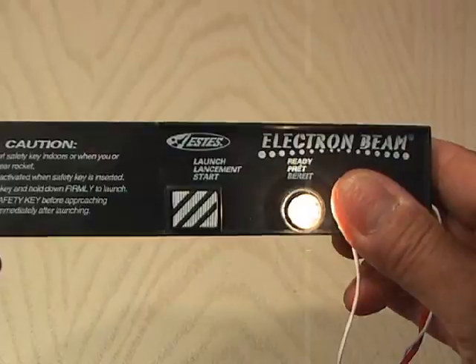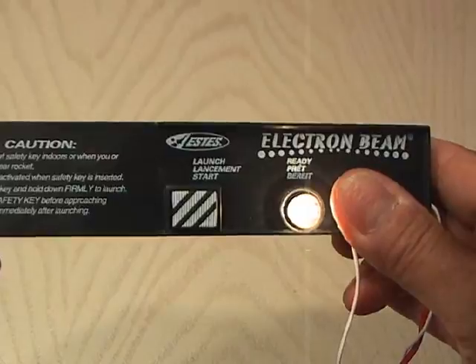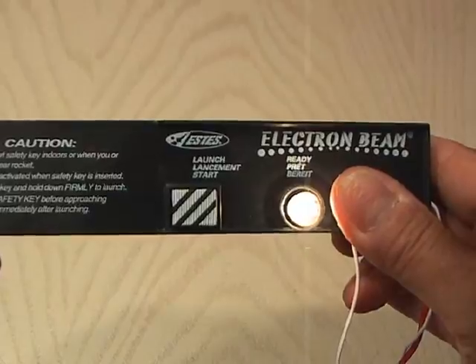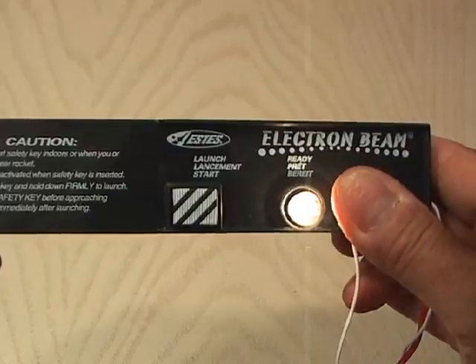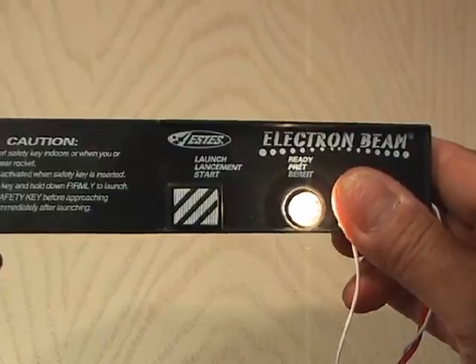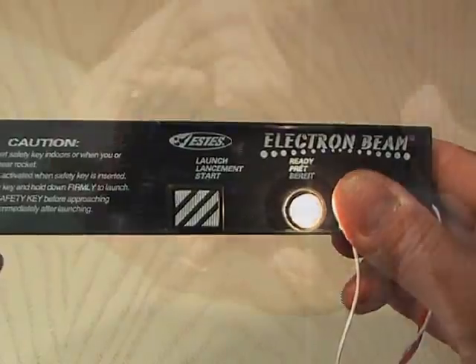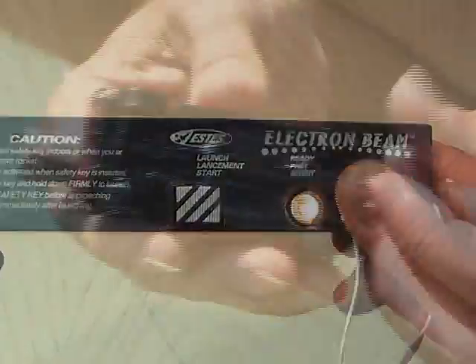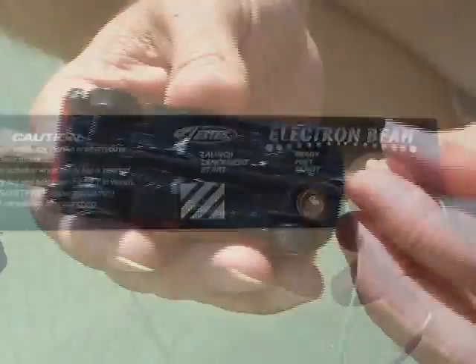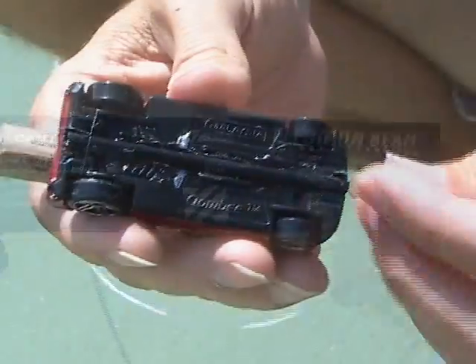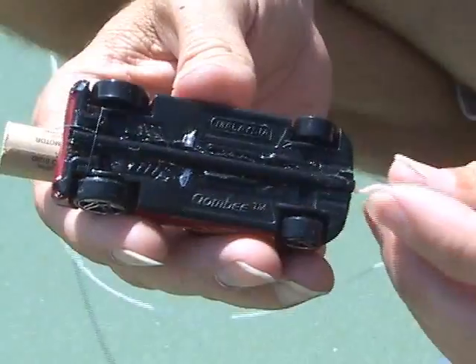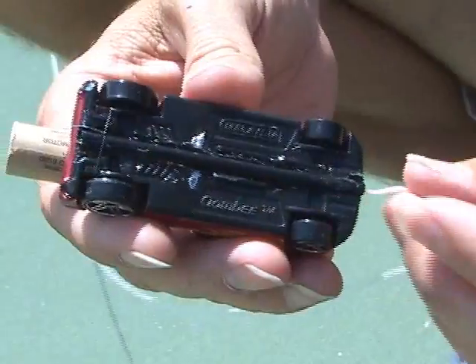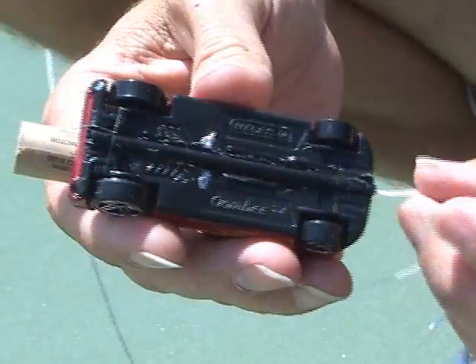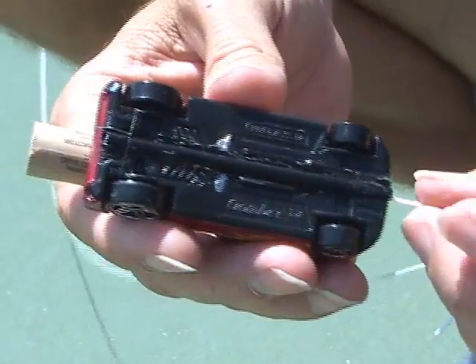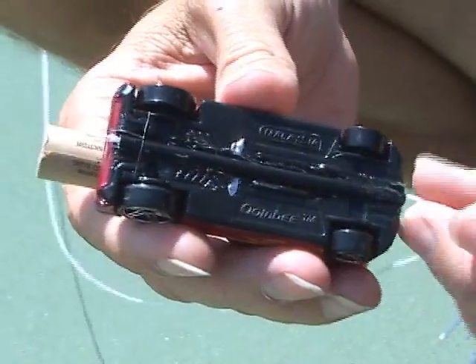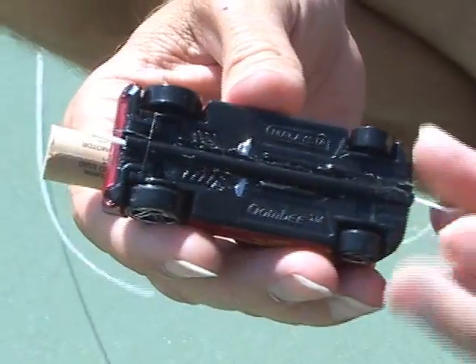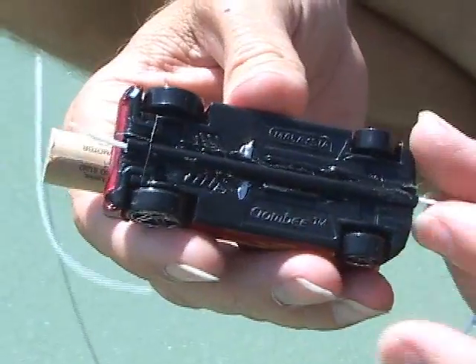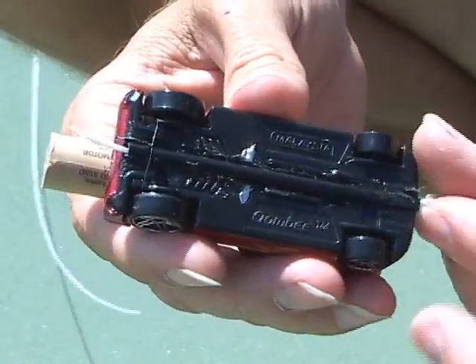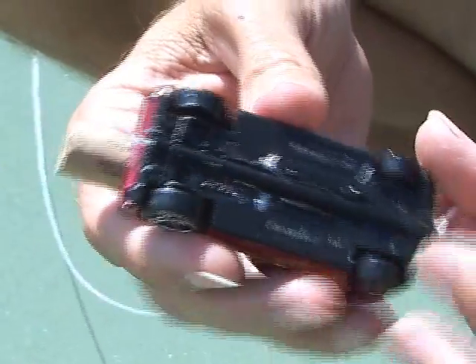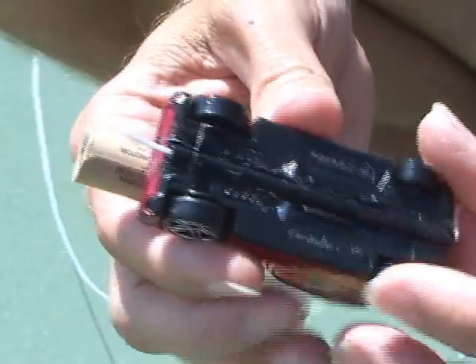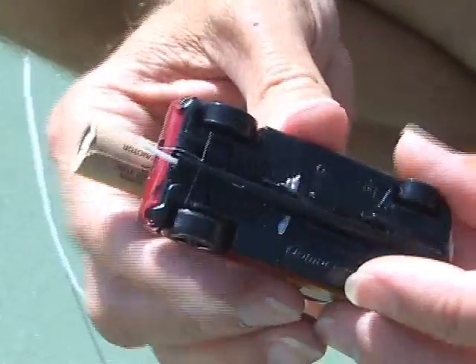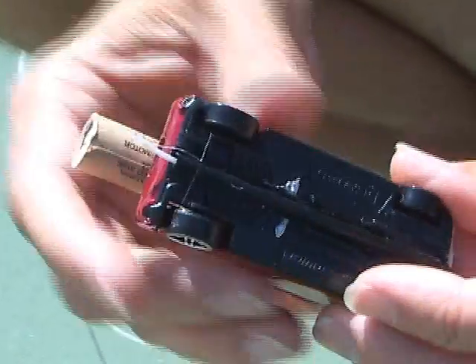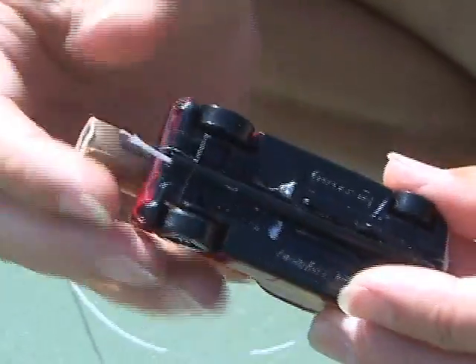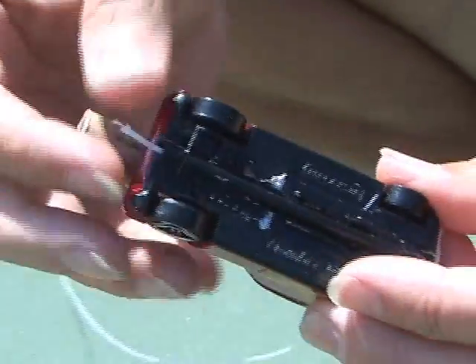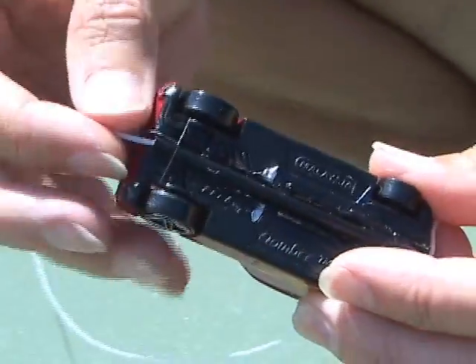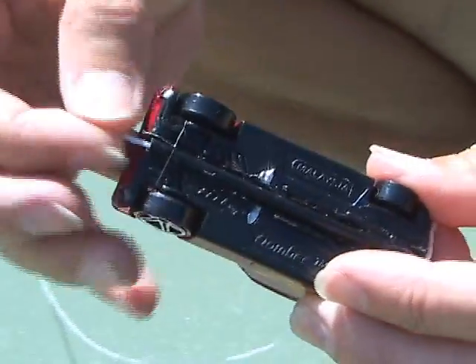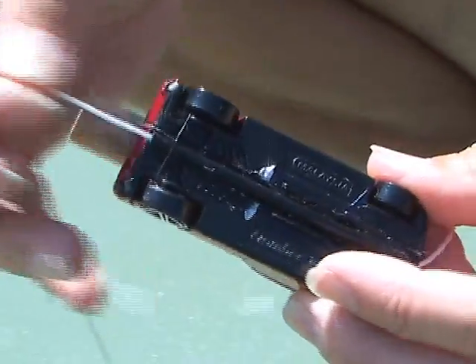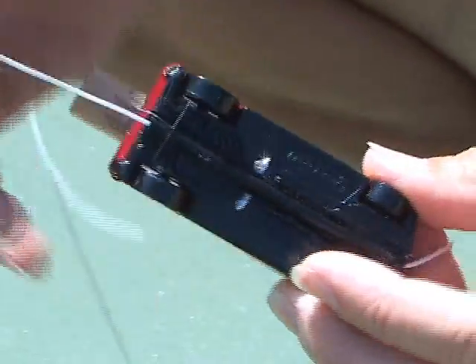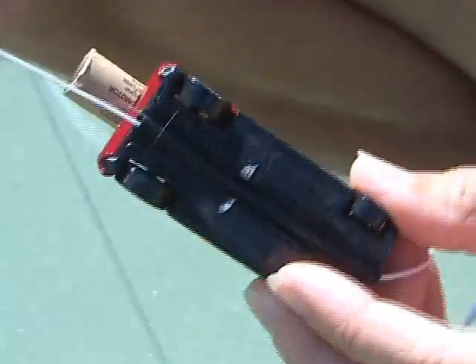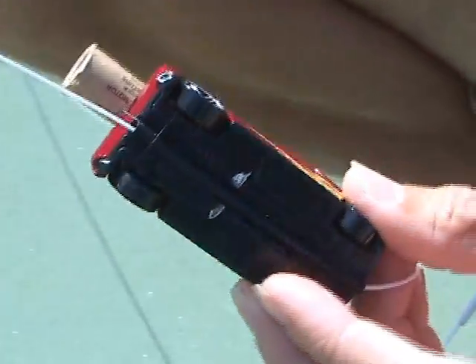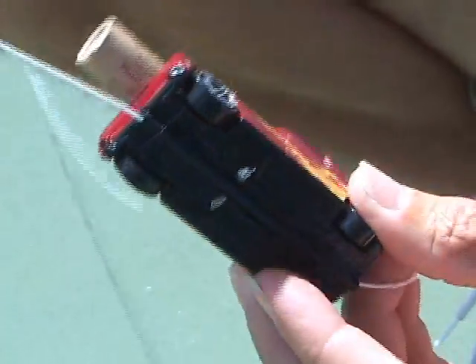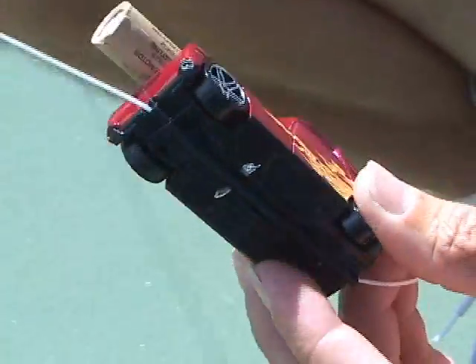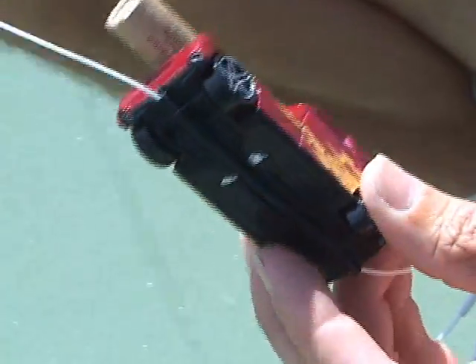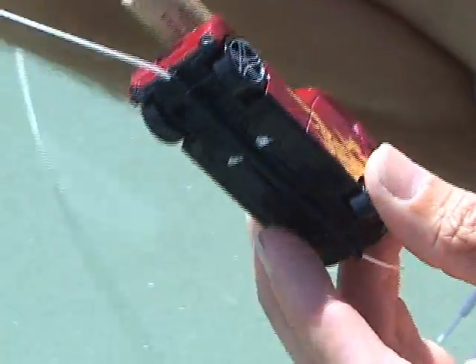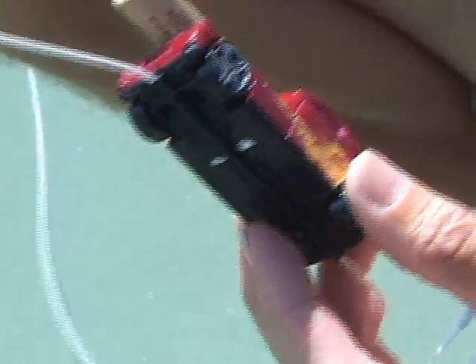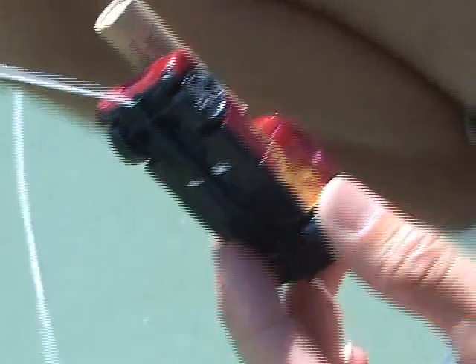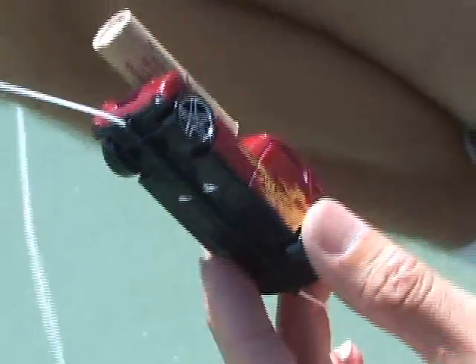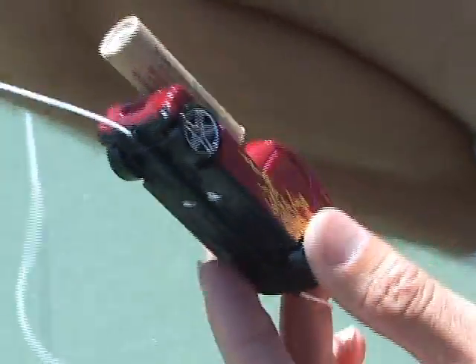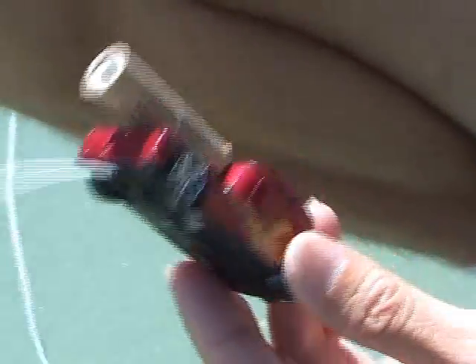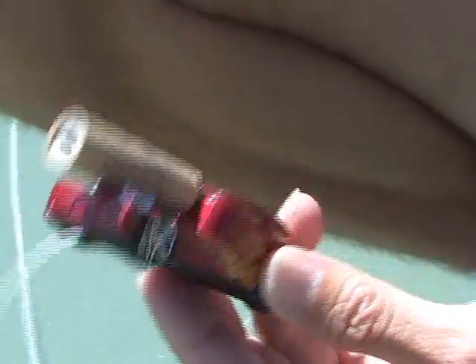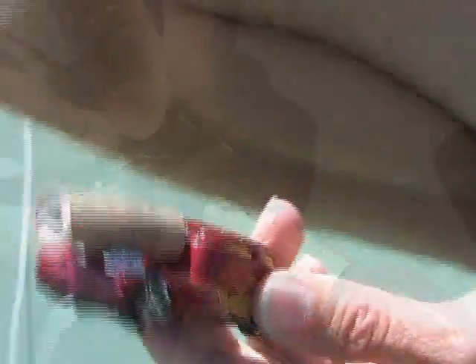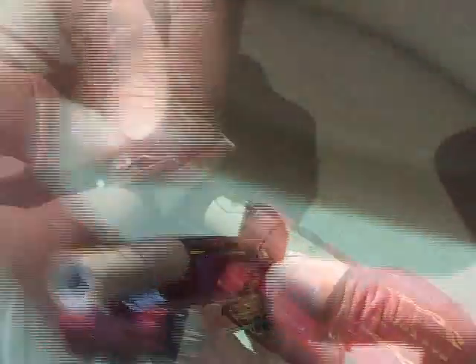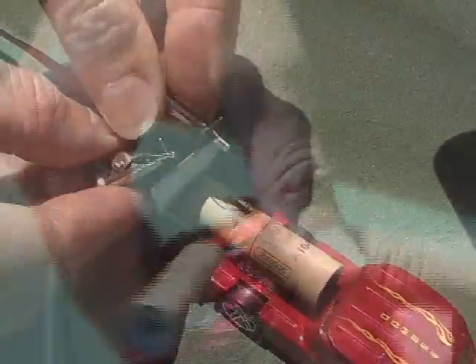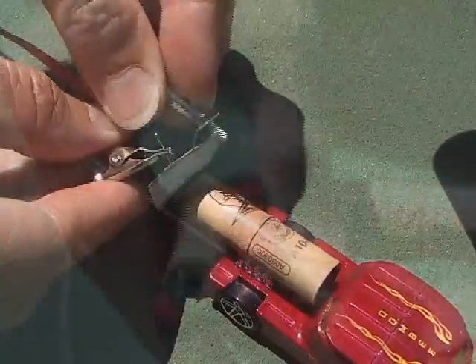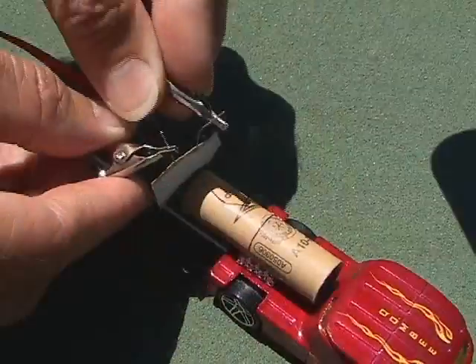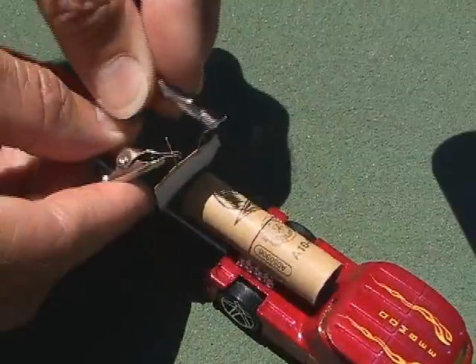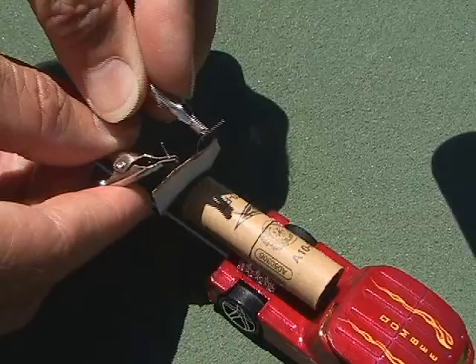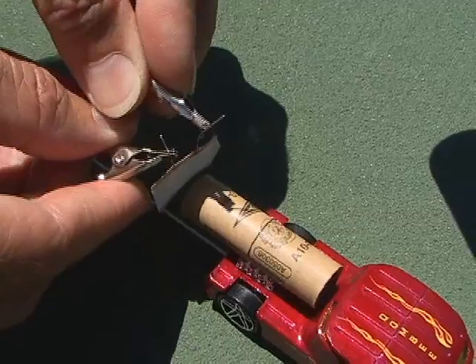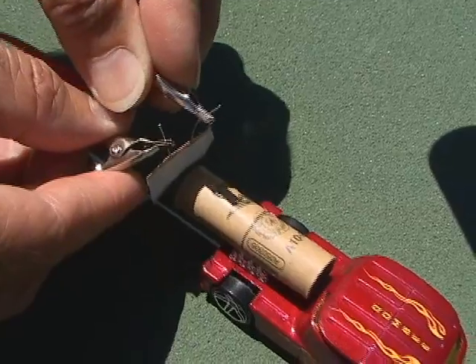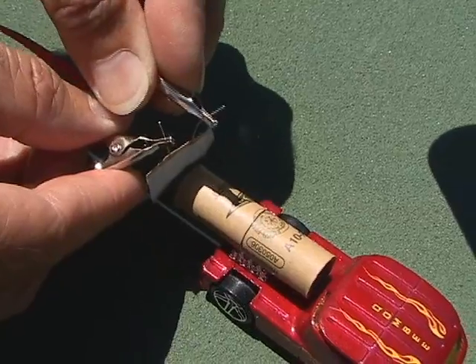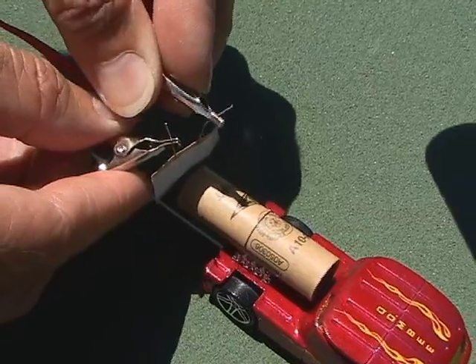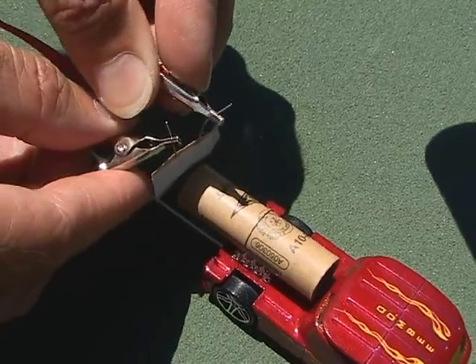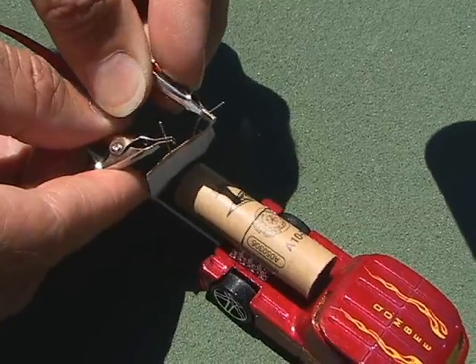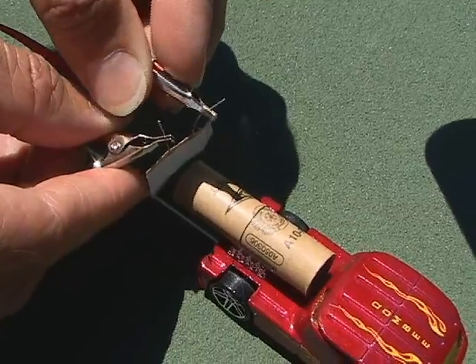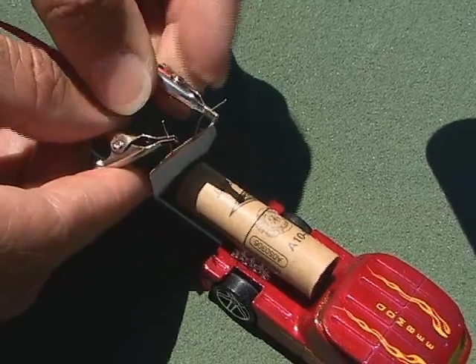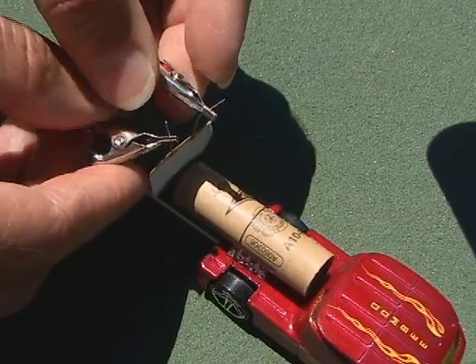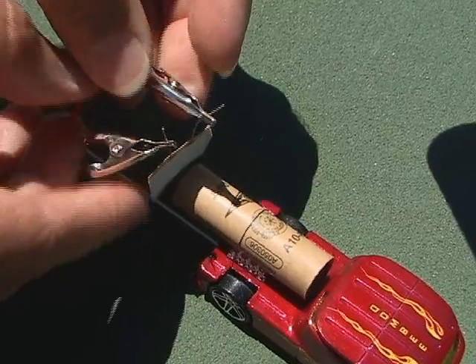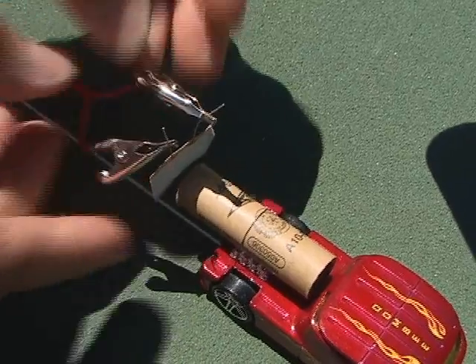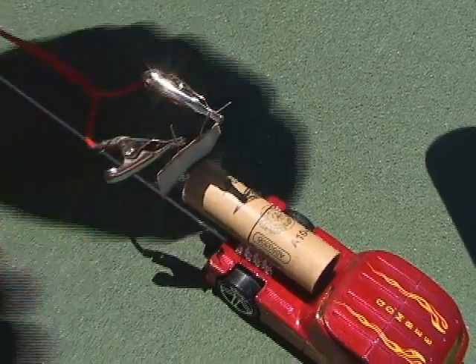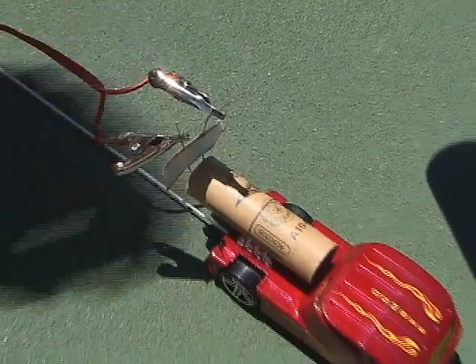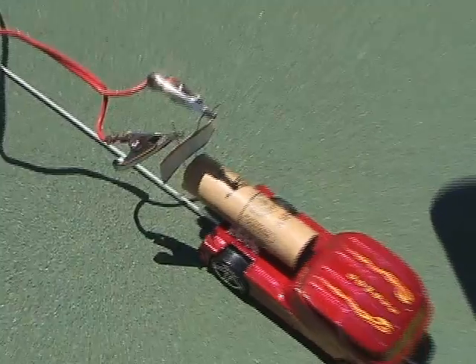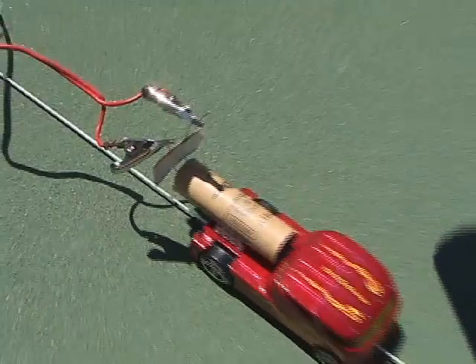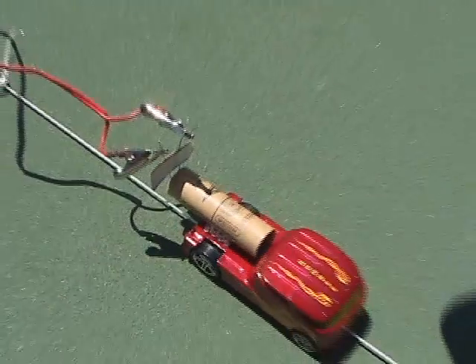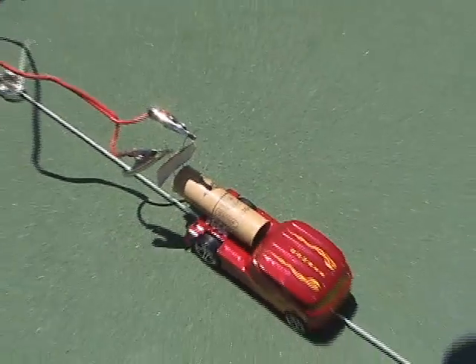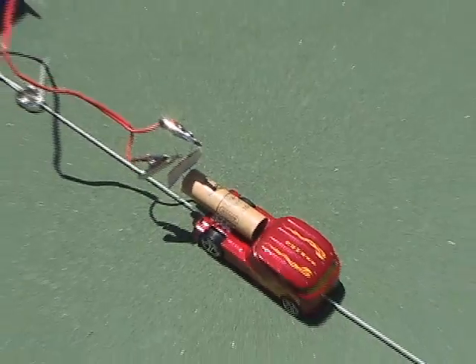We had about a 100-foot length of string, and we carefully ran one end through the coffee stirrer. And now, here are the rocket-powered Matchbox cars.